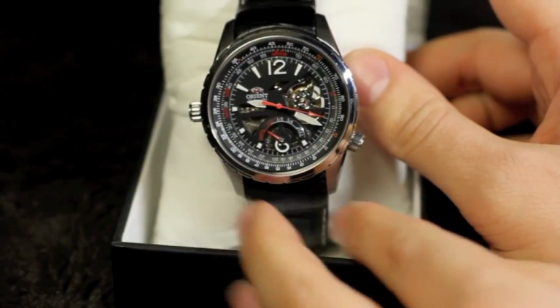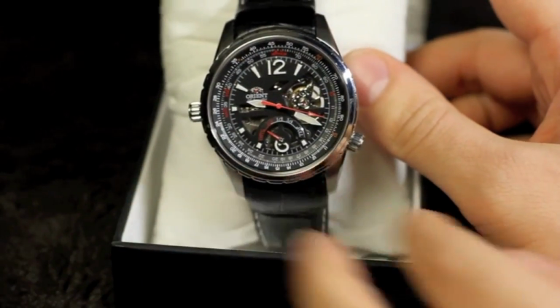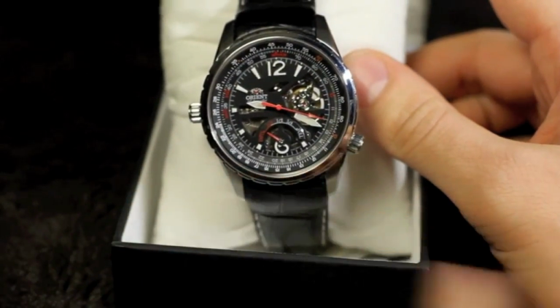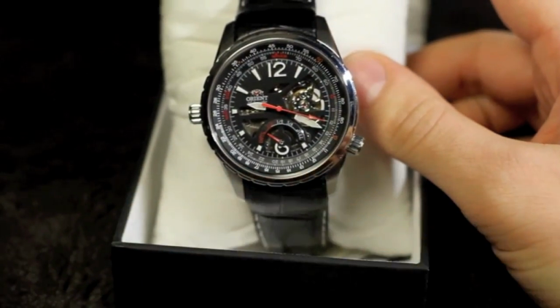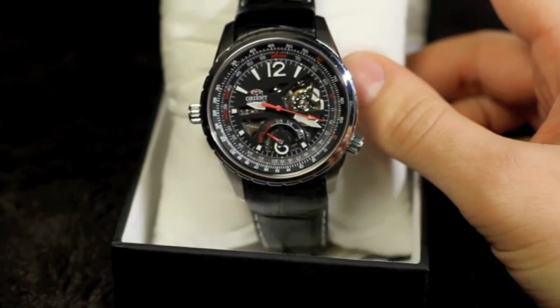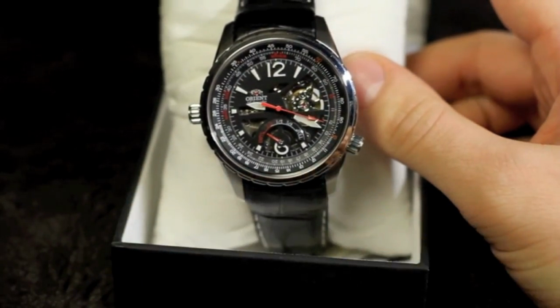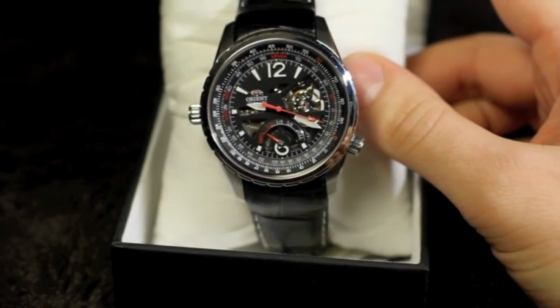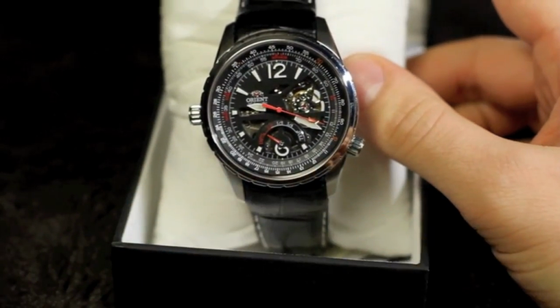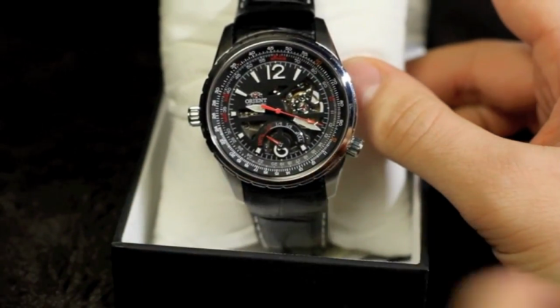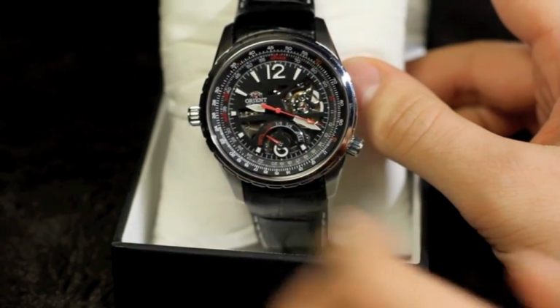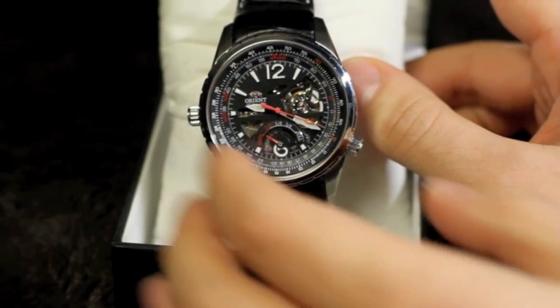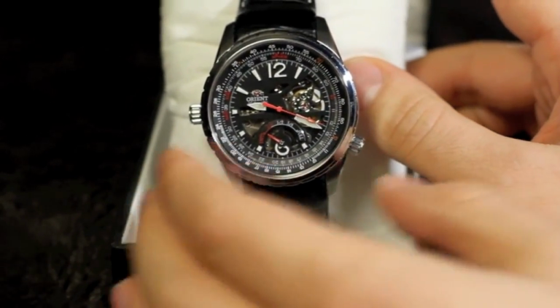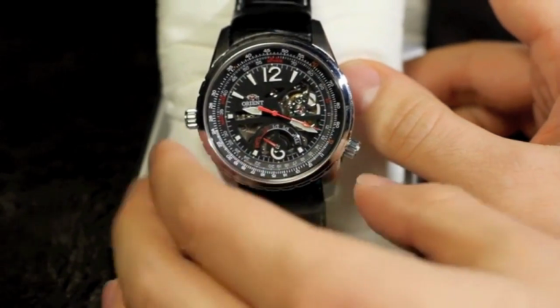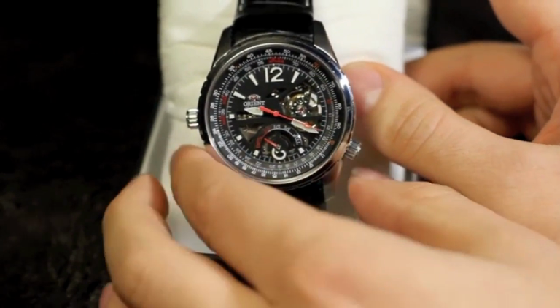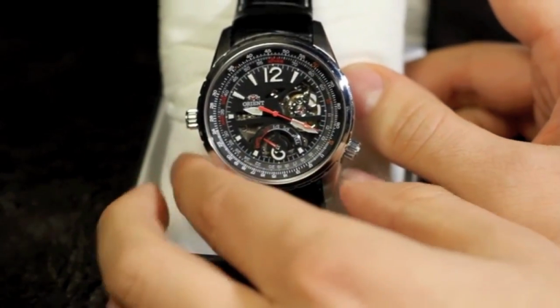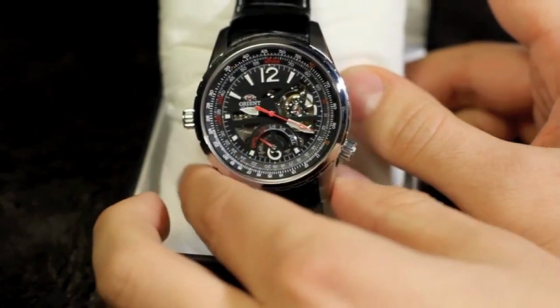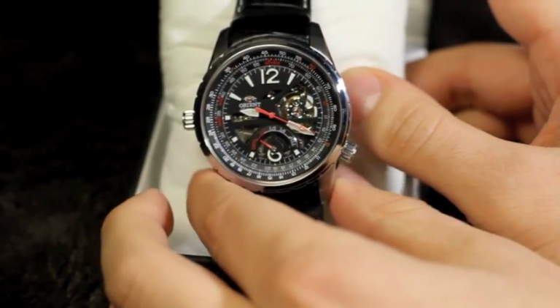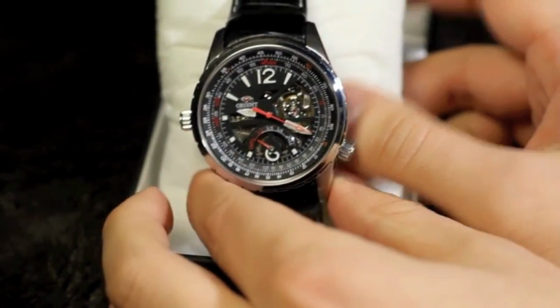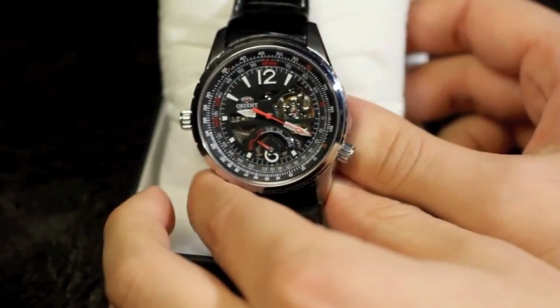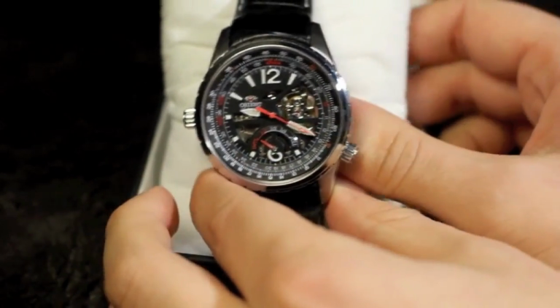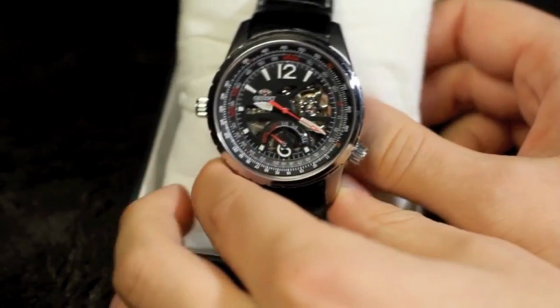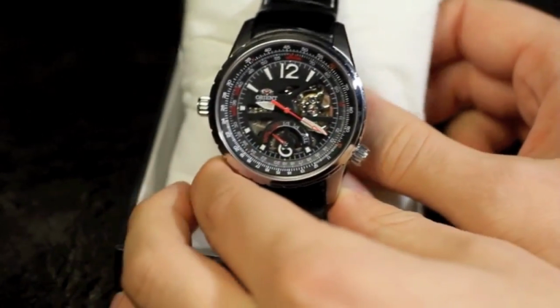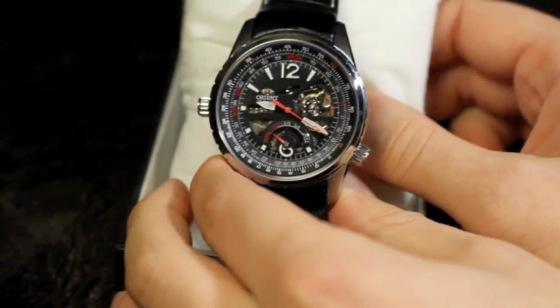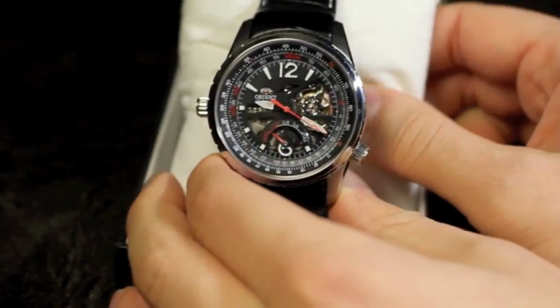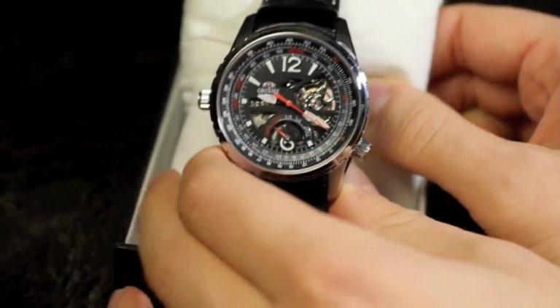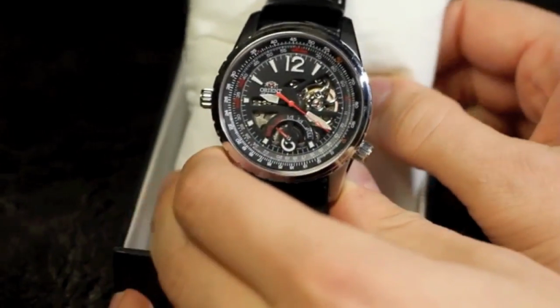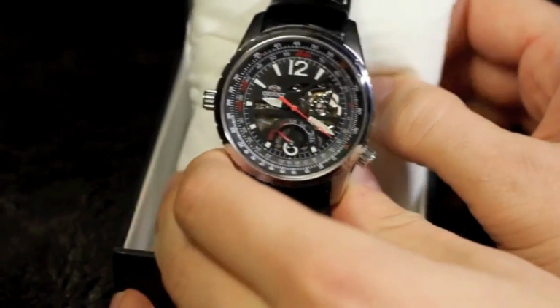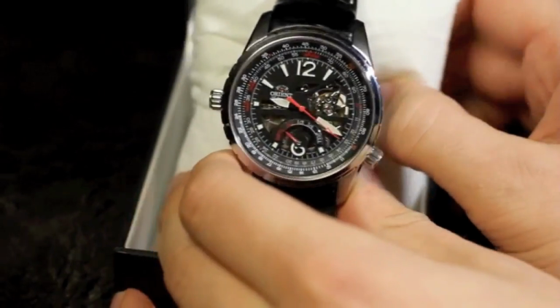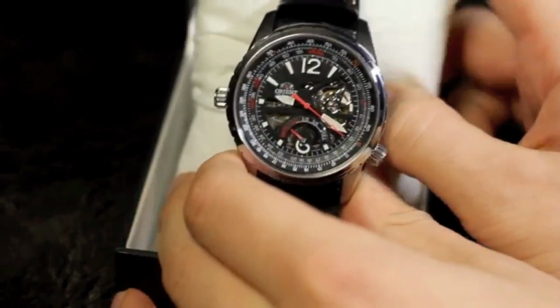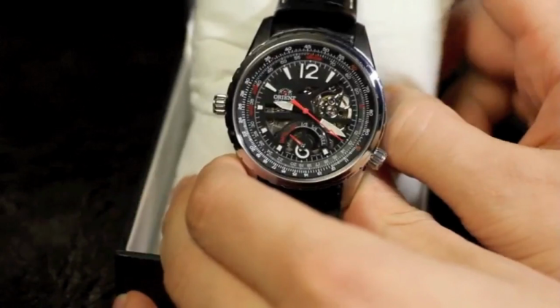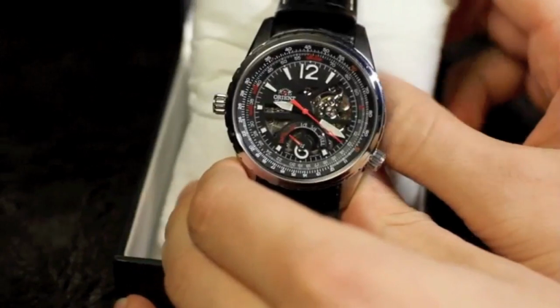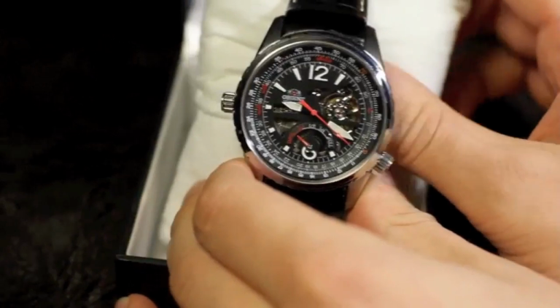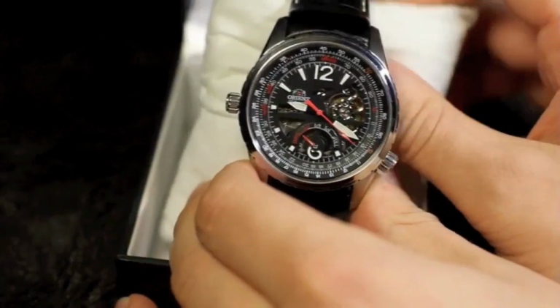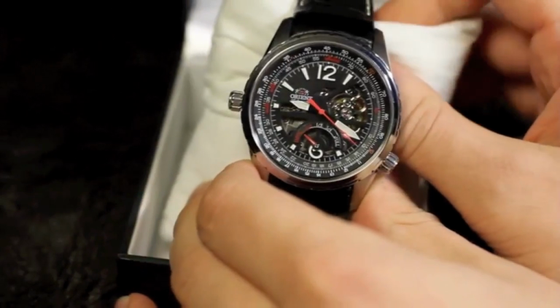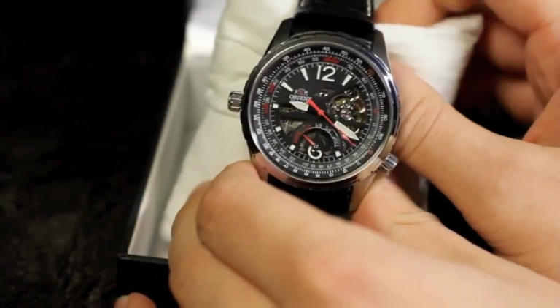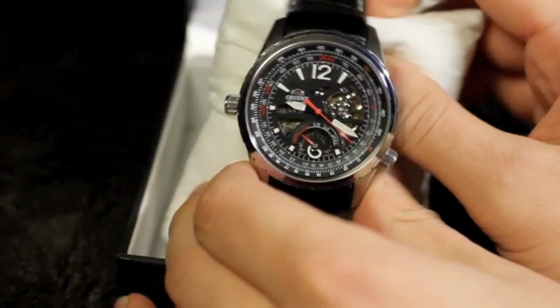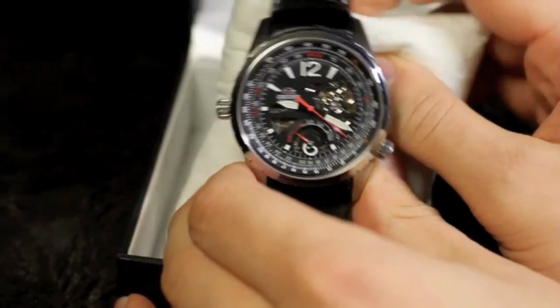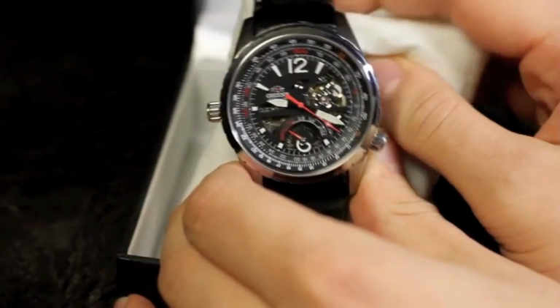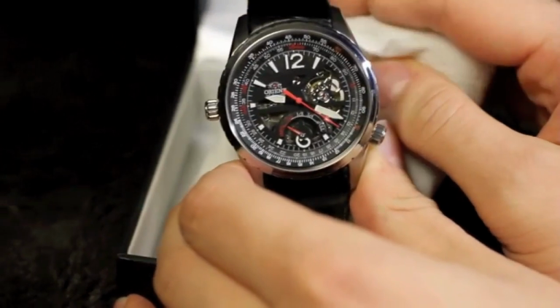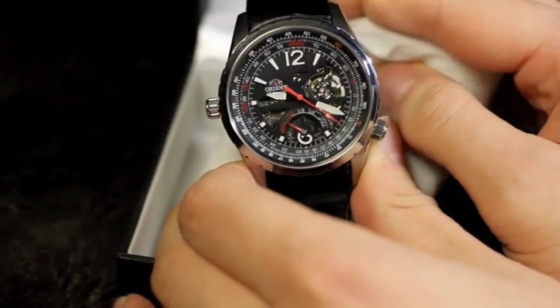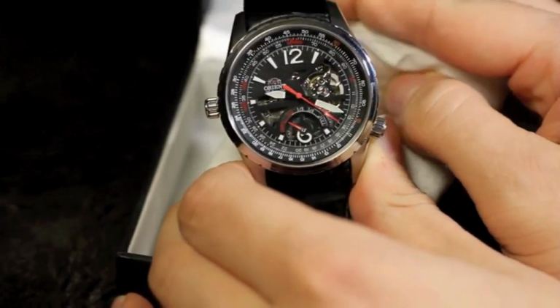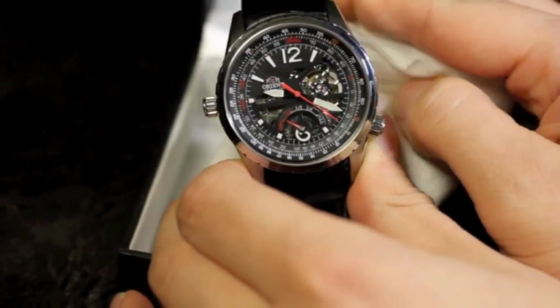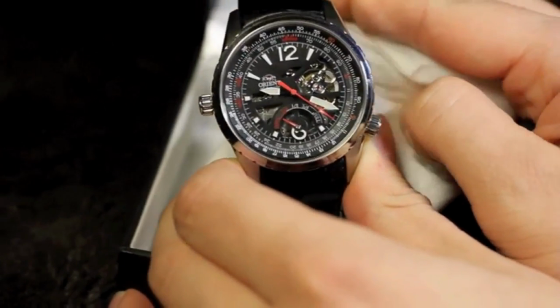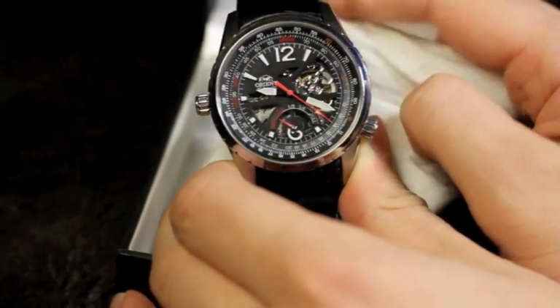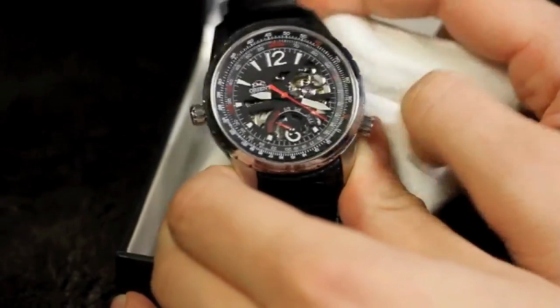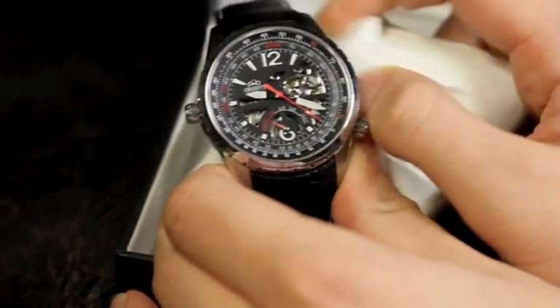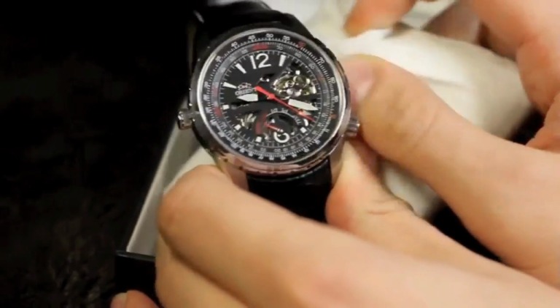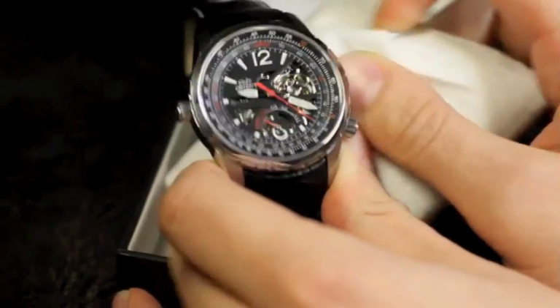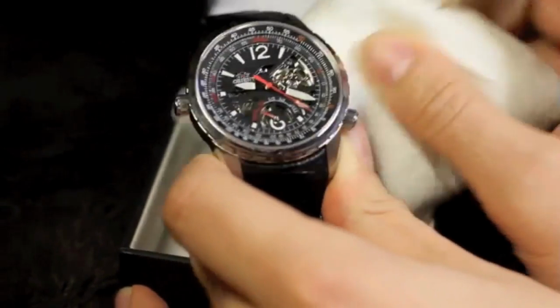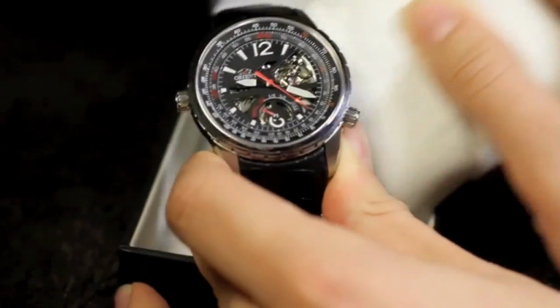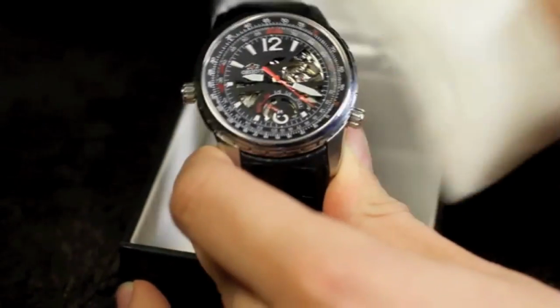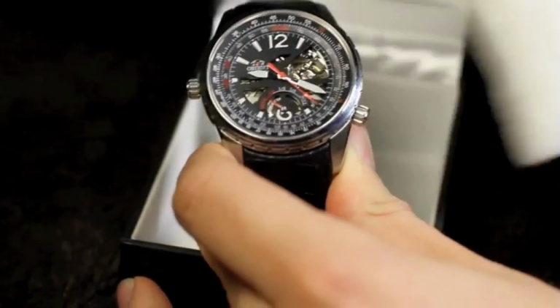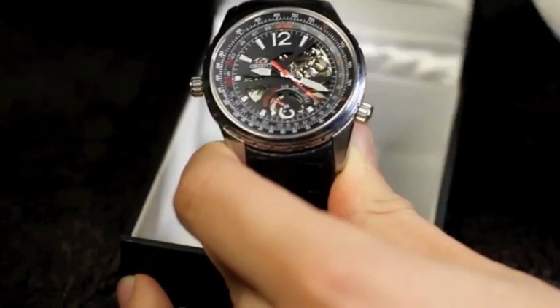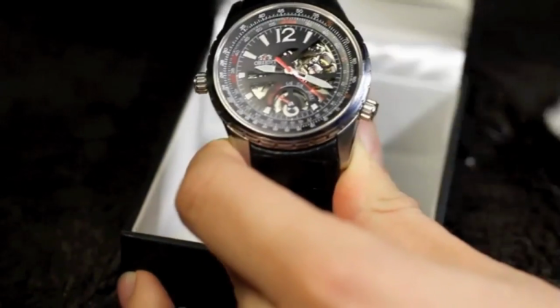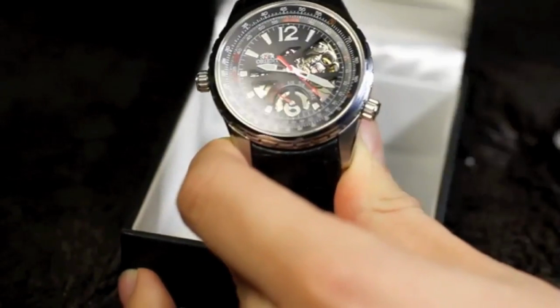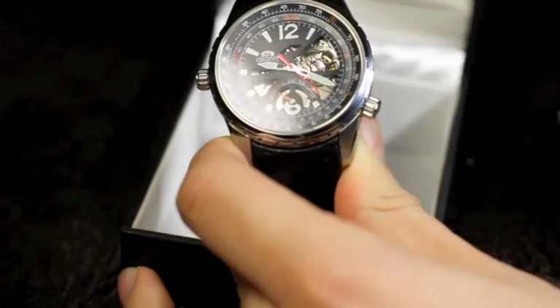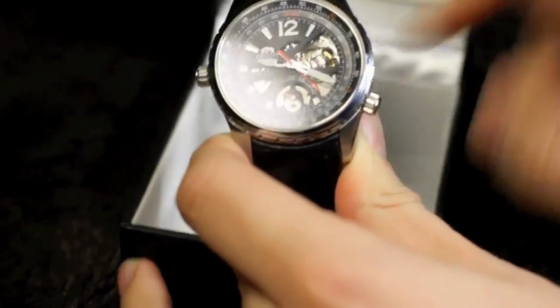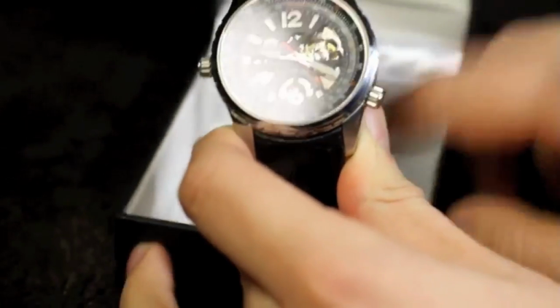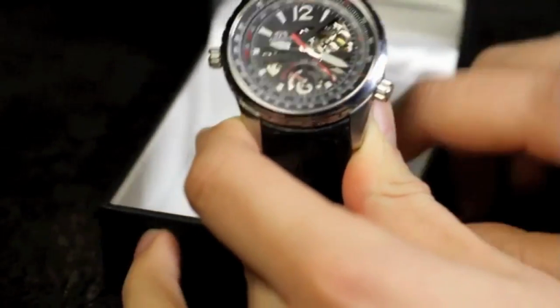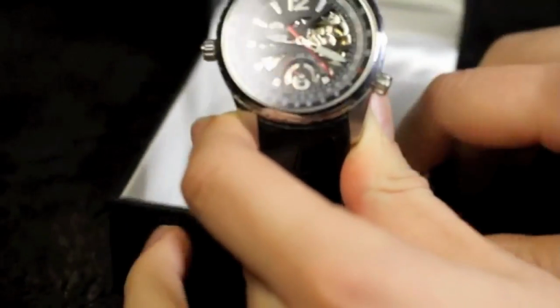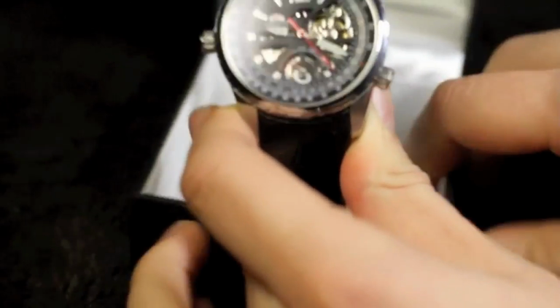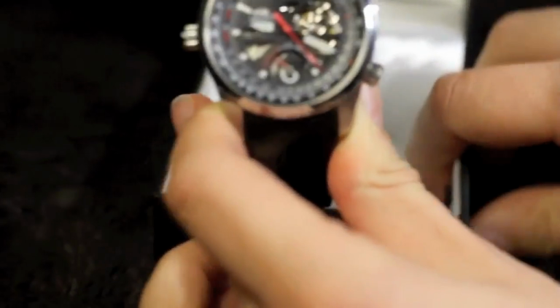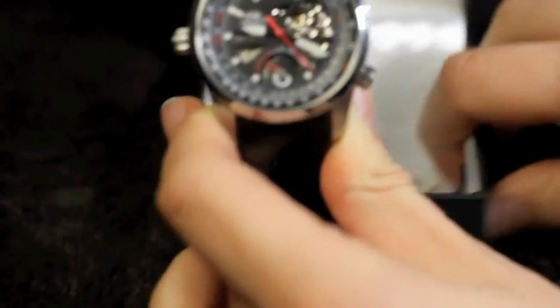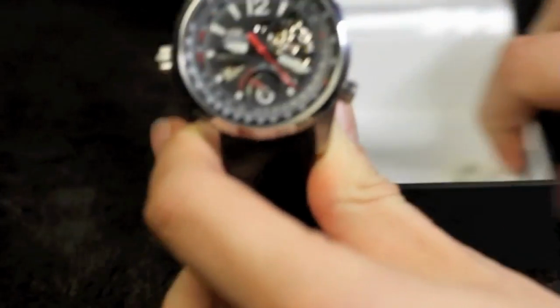And to talk about that water resistance, this is a more sports-oriented watch. It's not a dive watch.